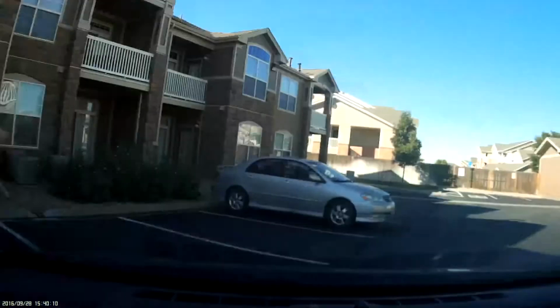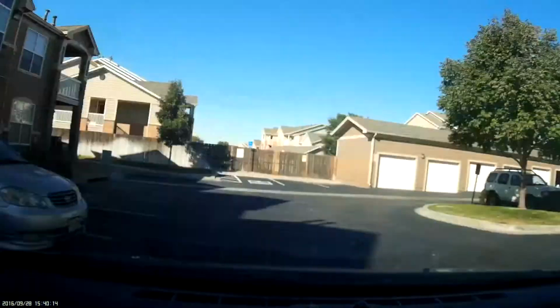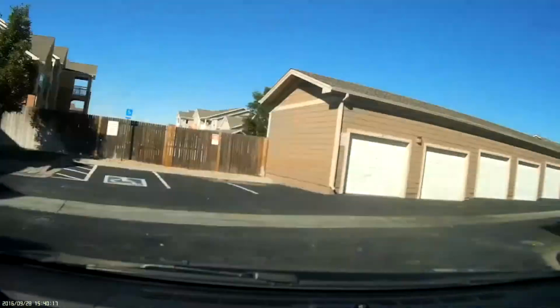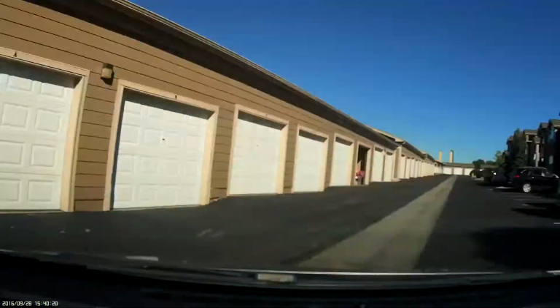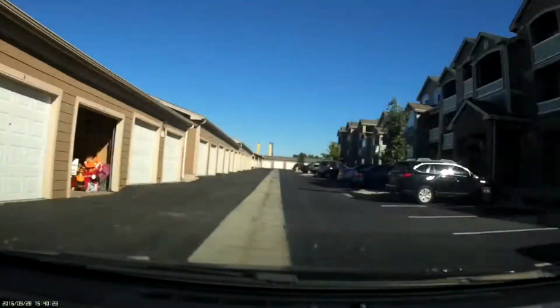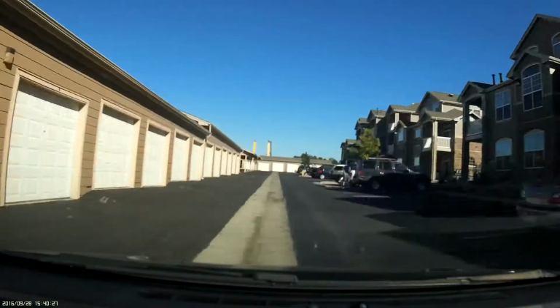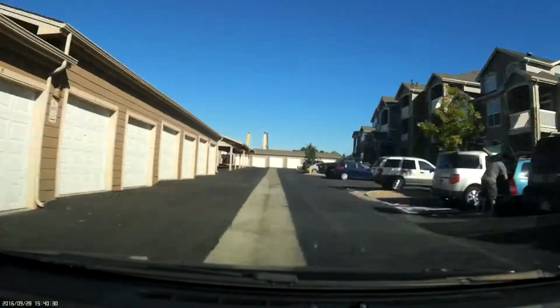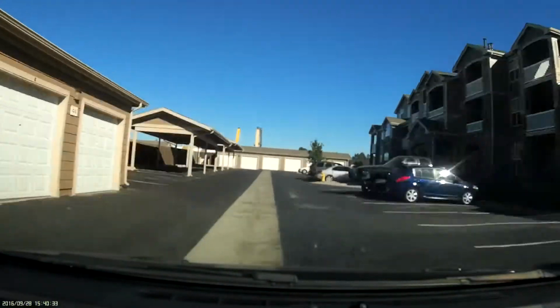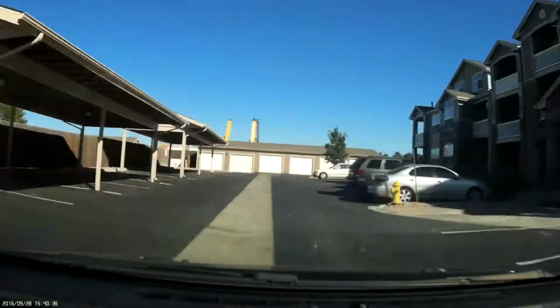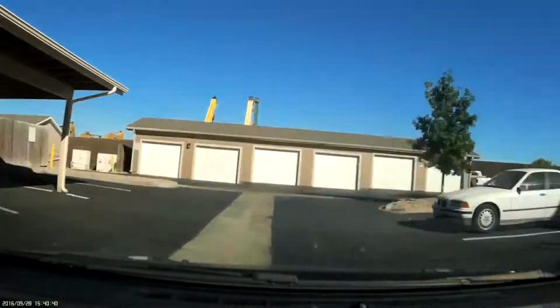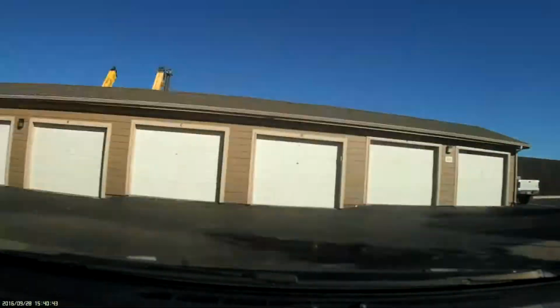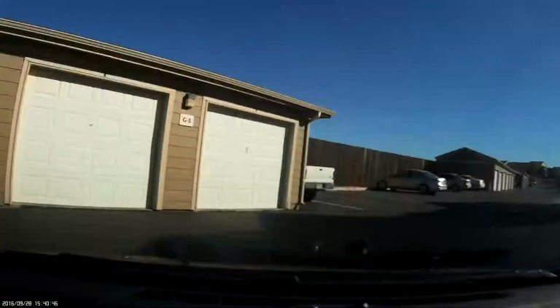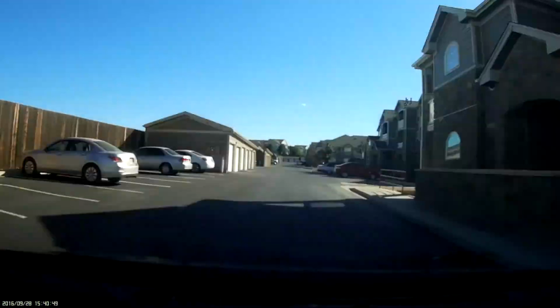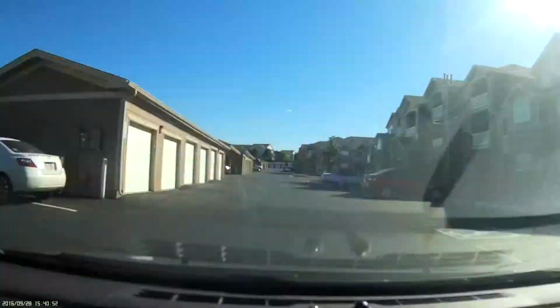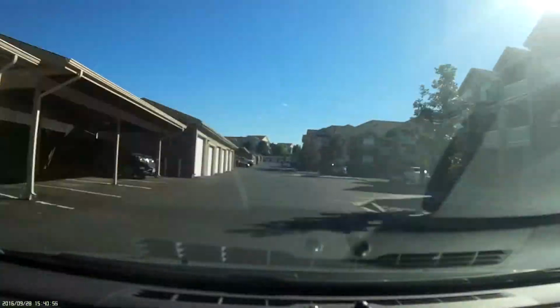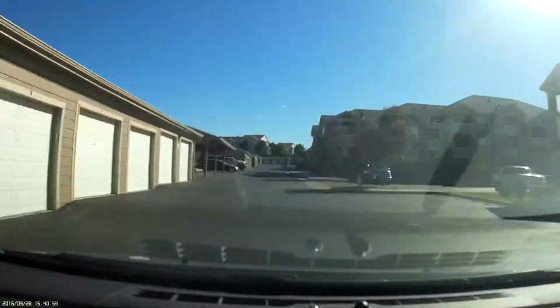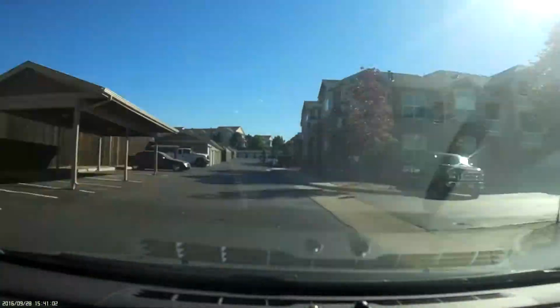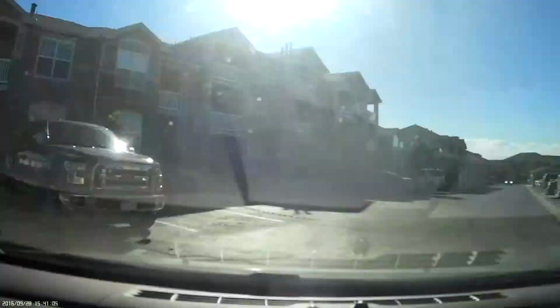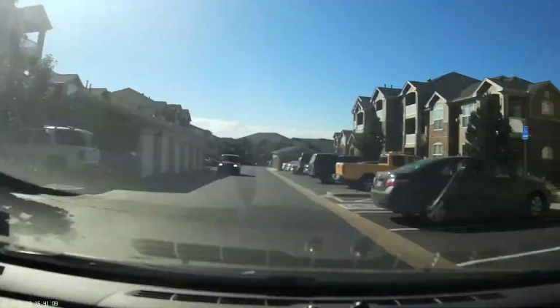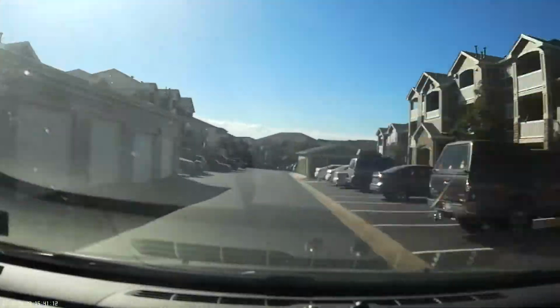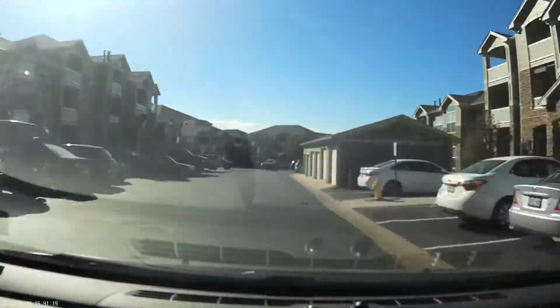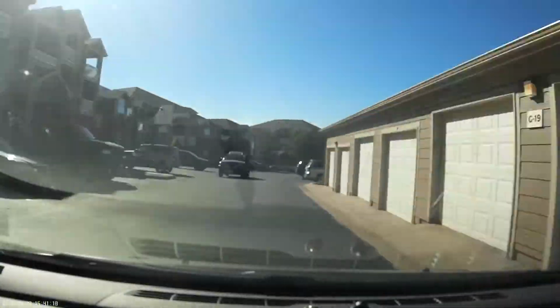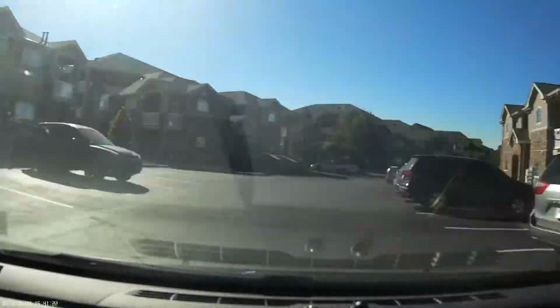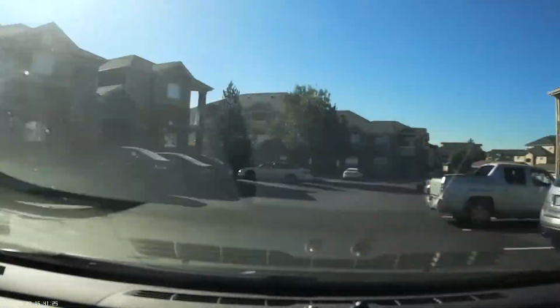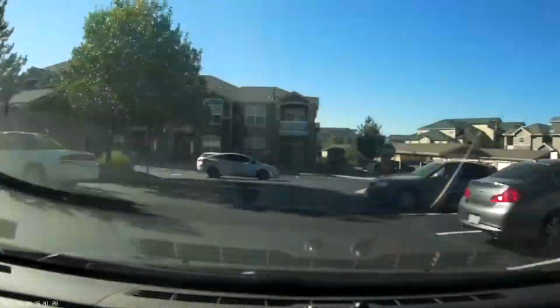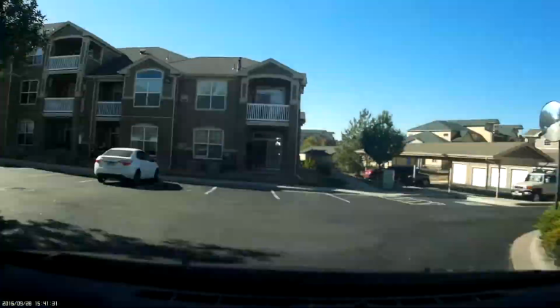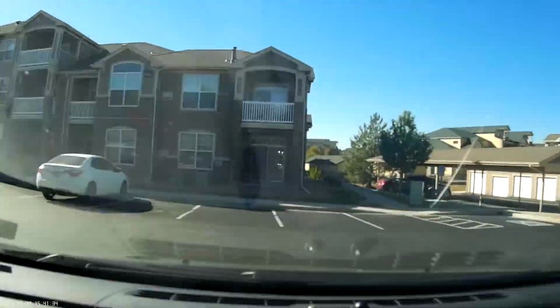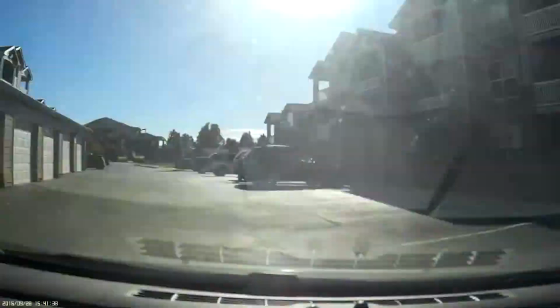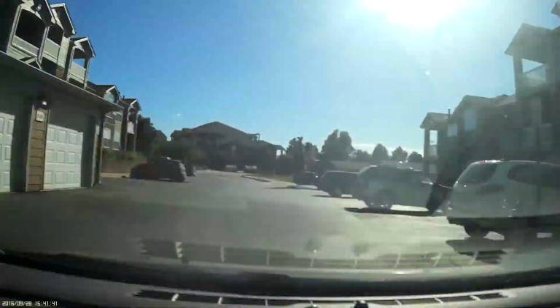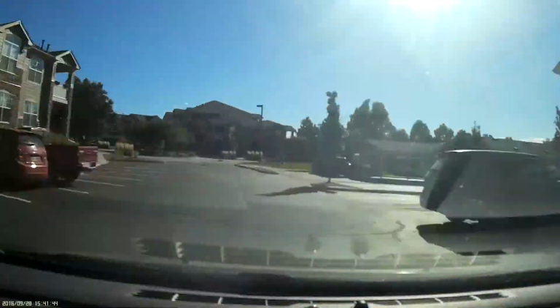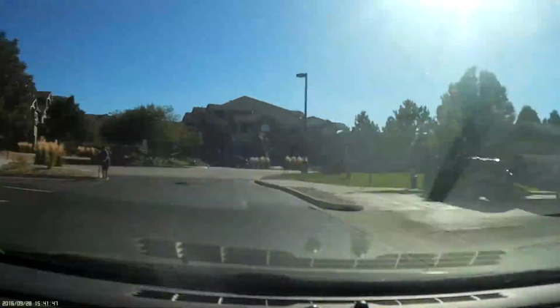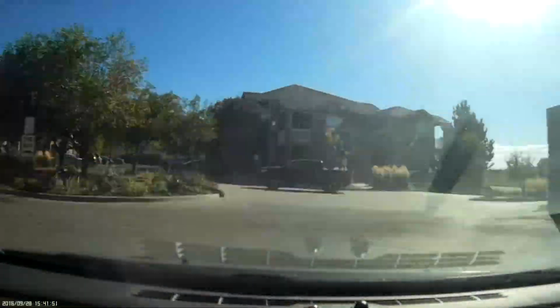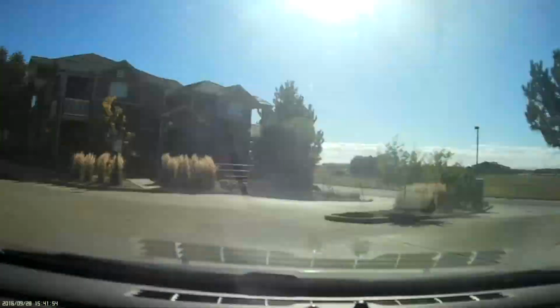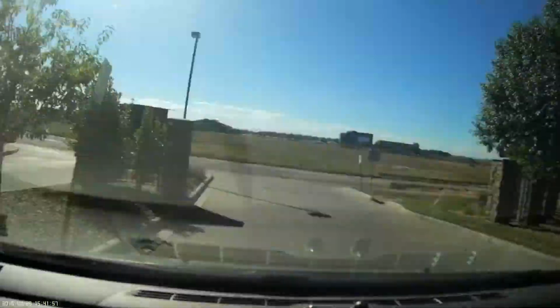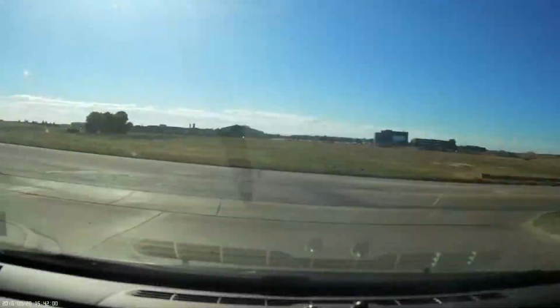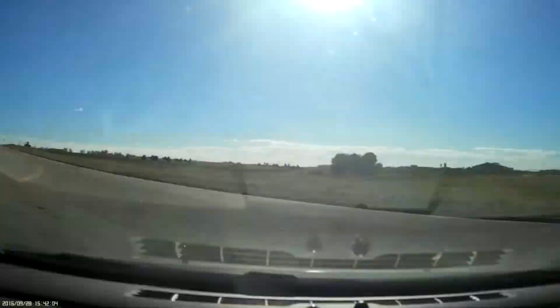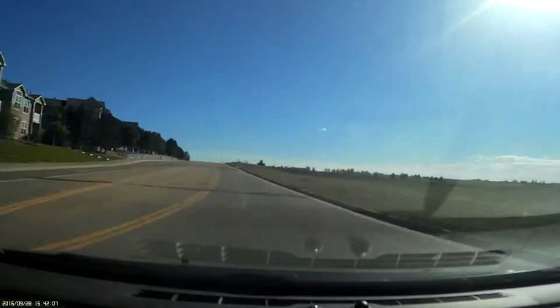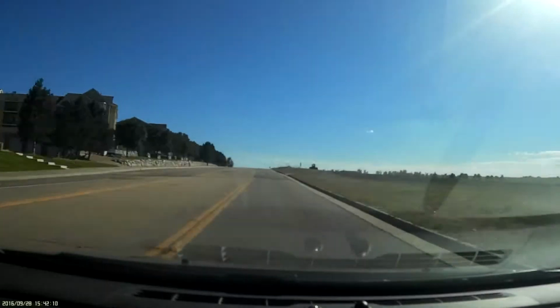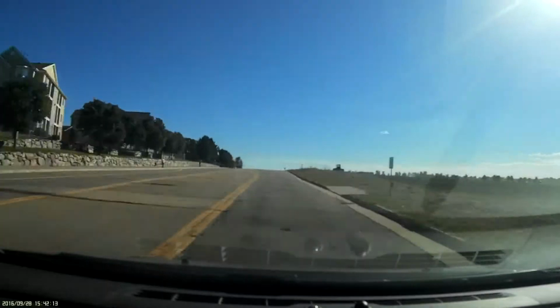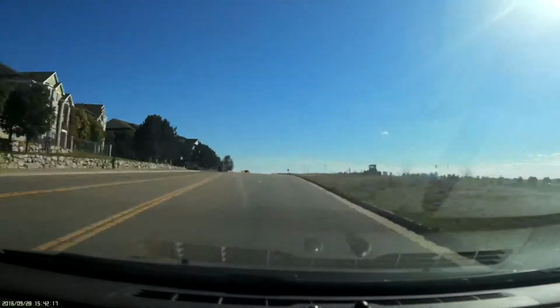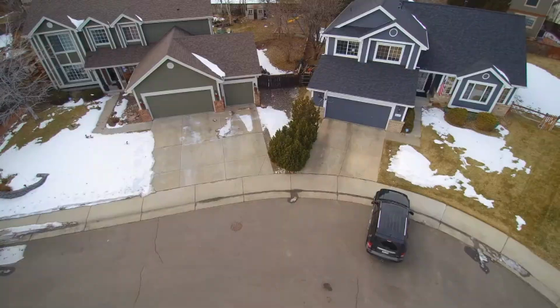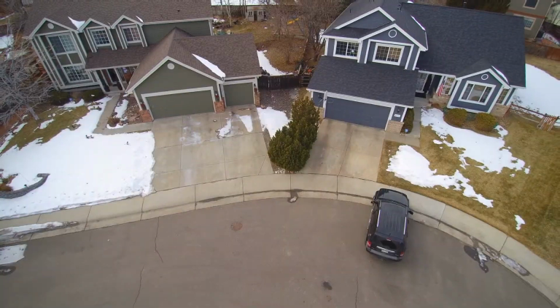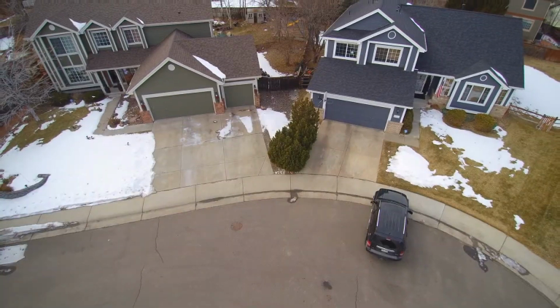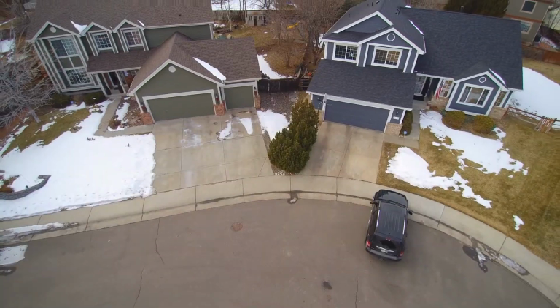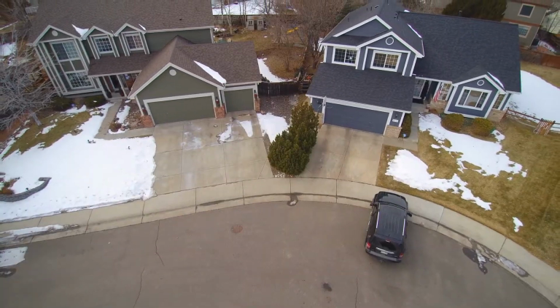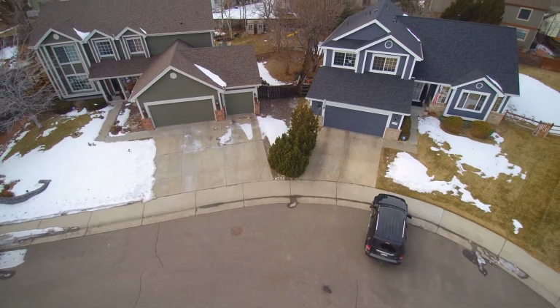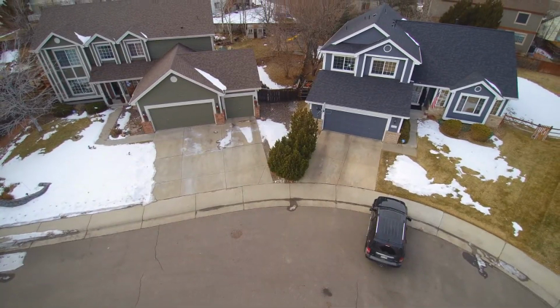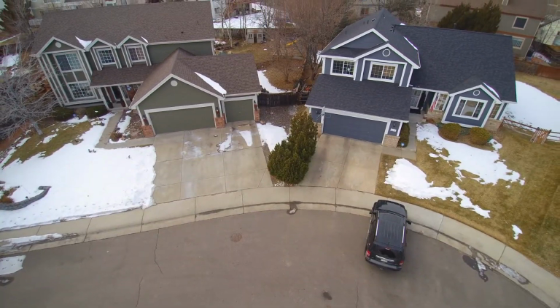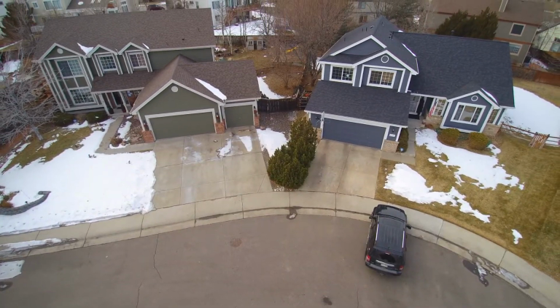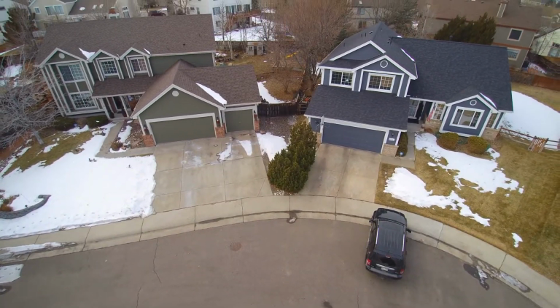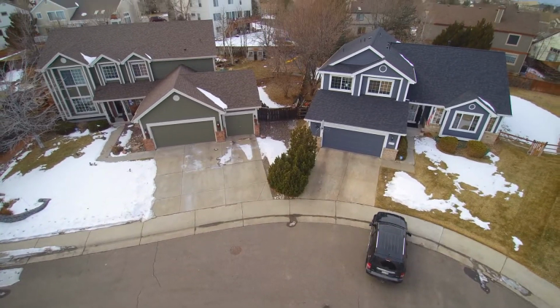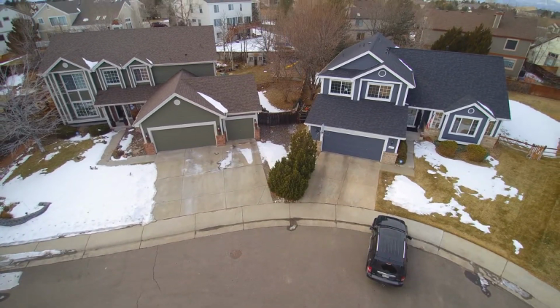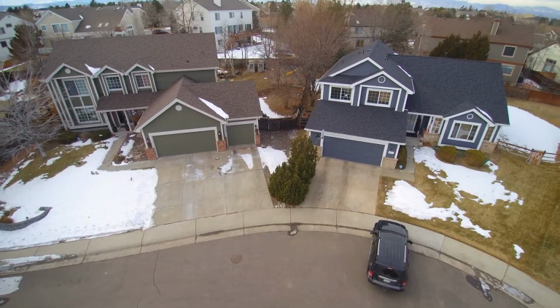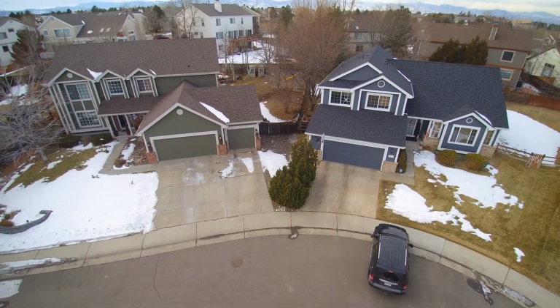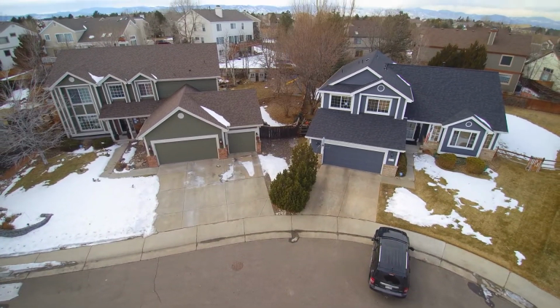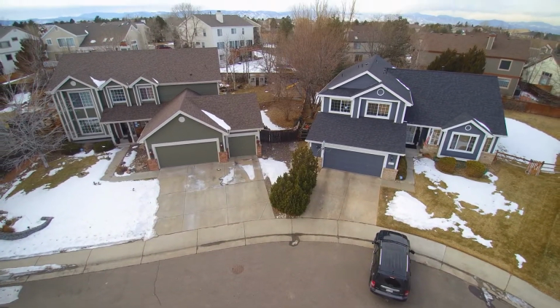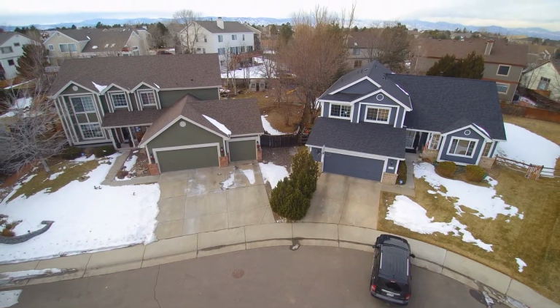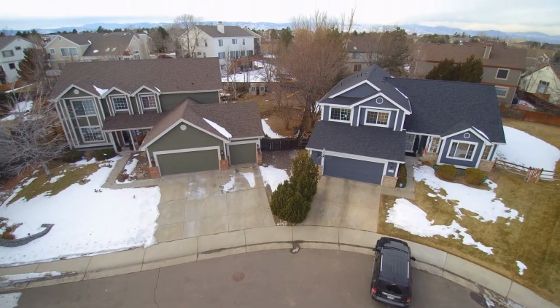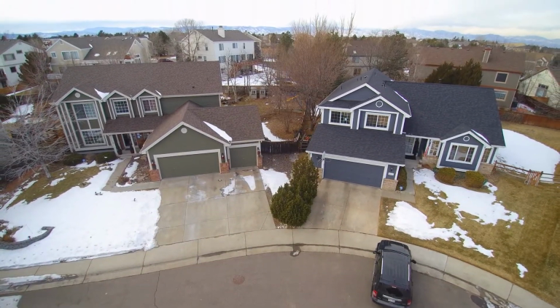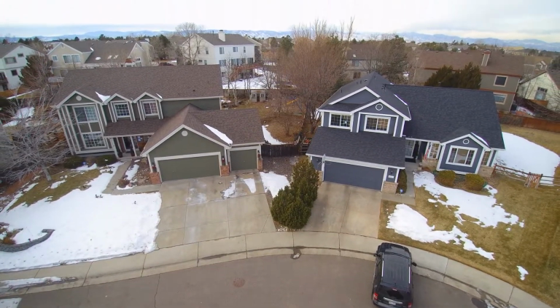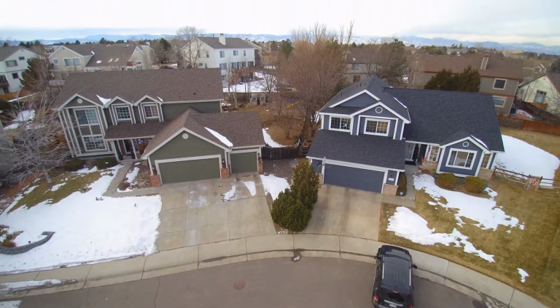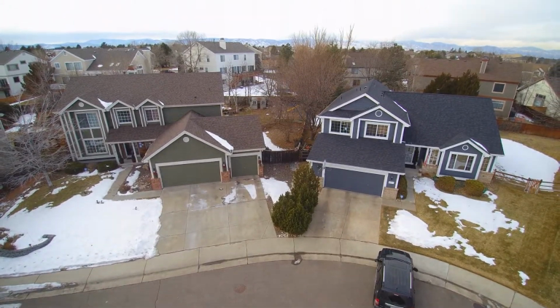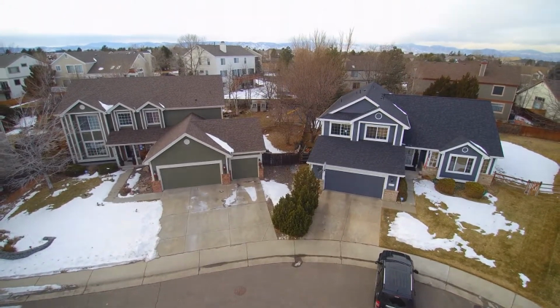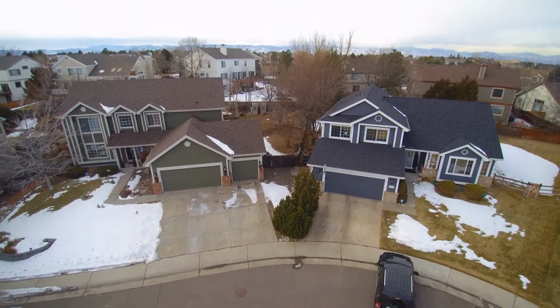time-lapse photography, and even drone footage to bring the listing to life.